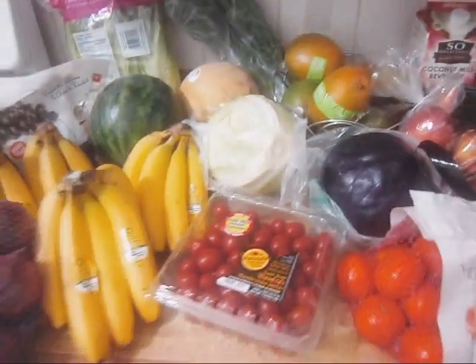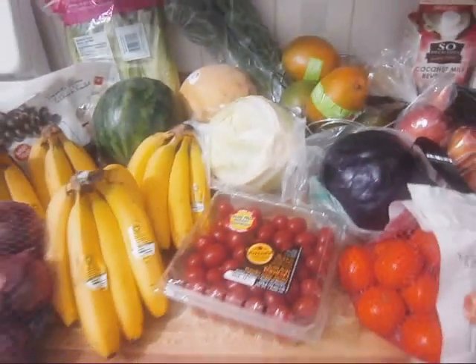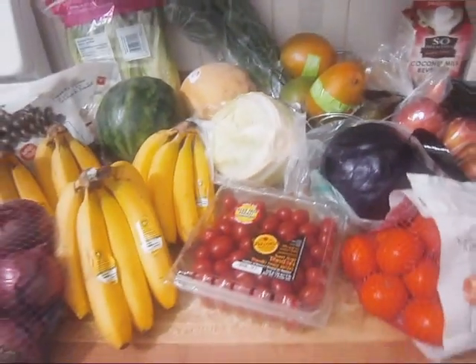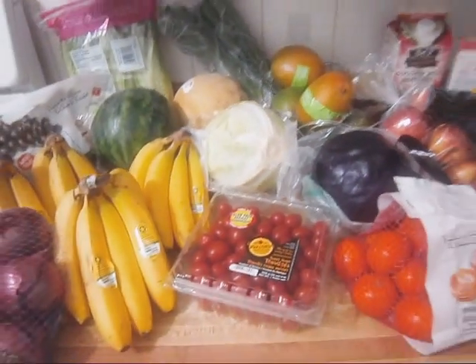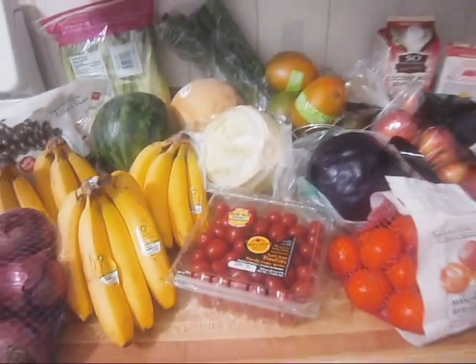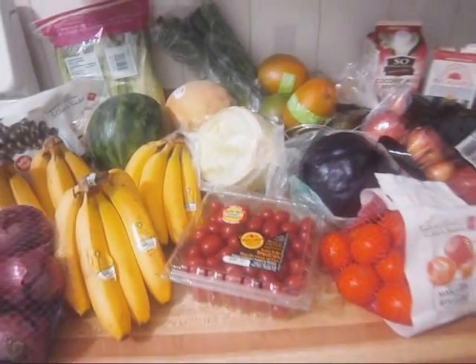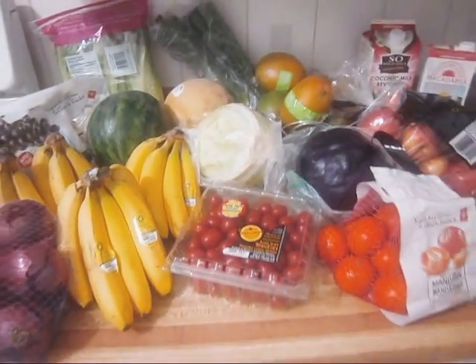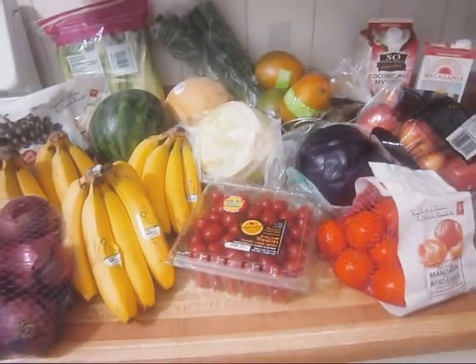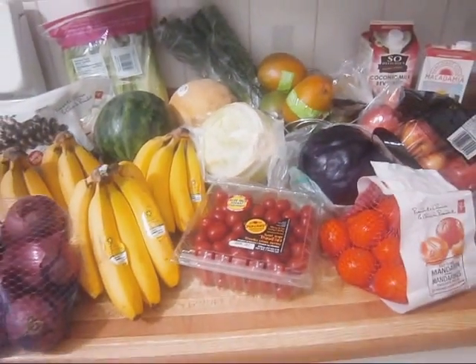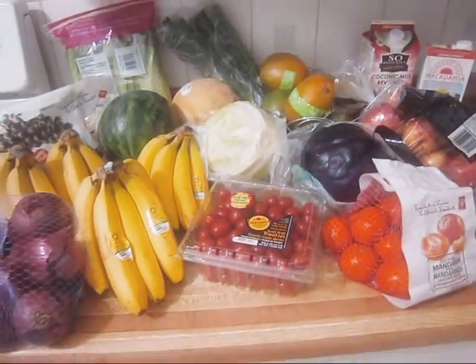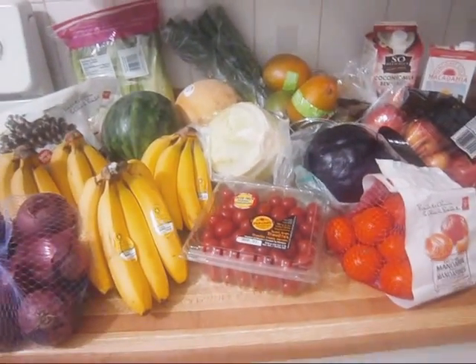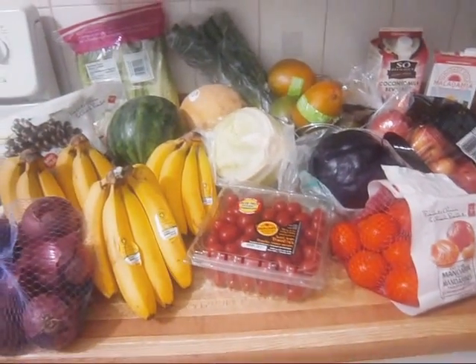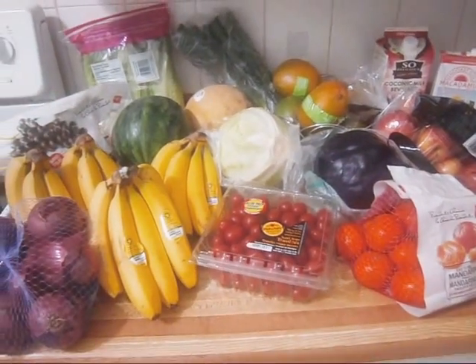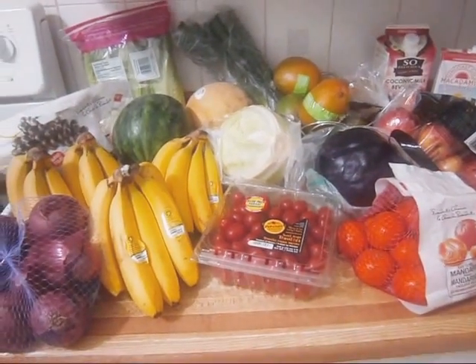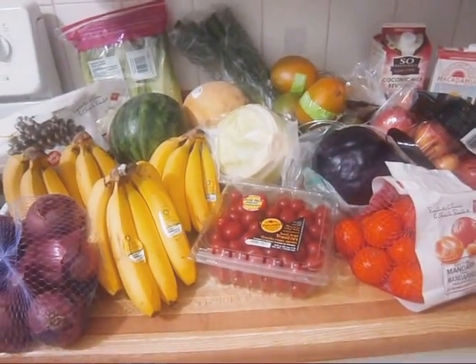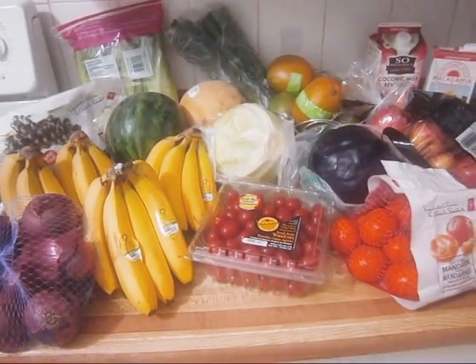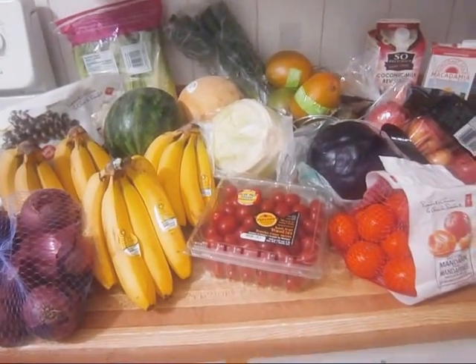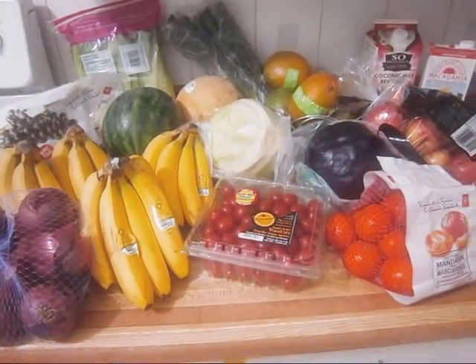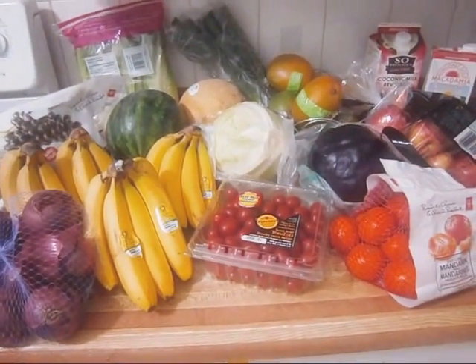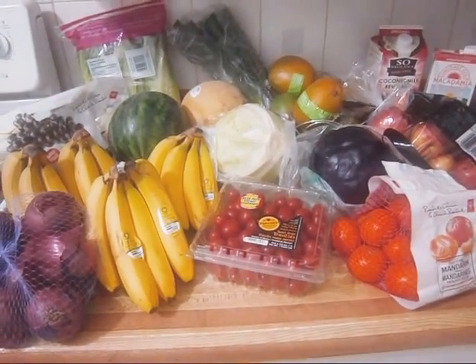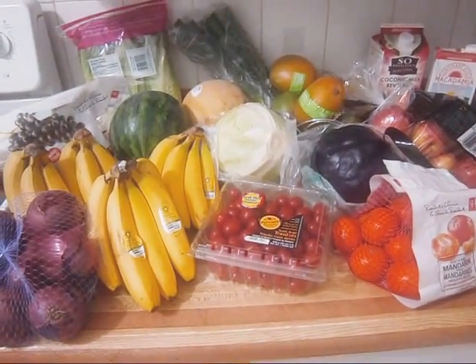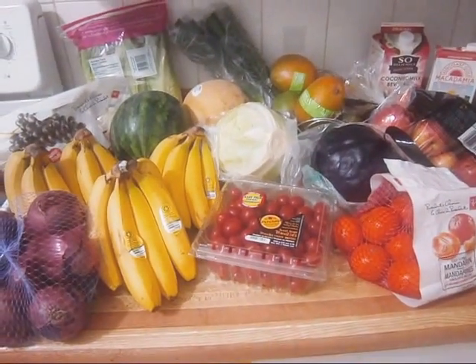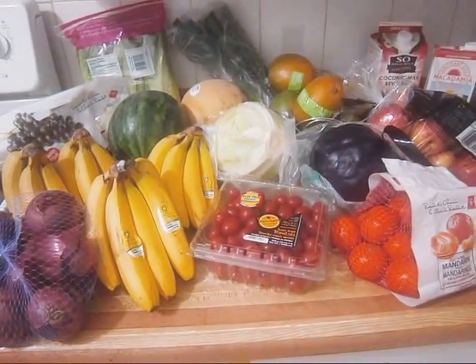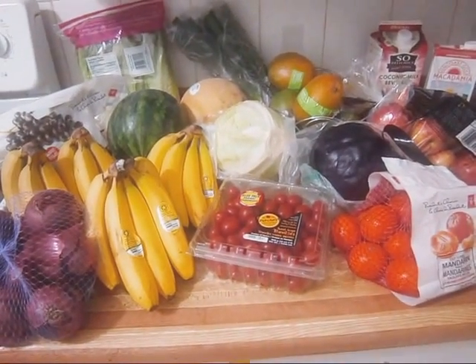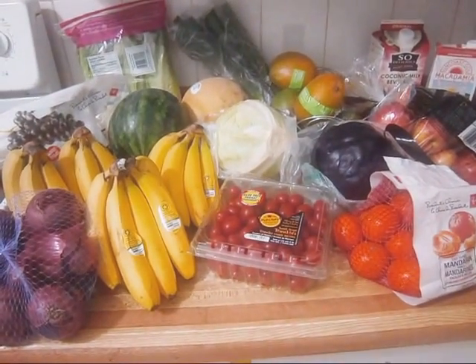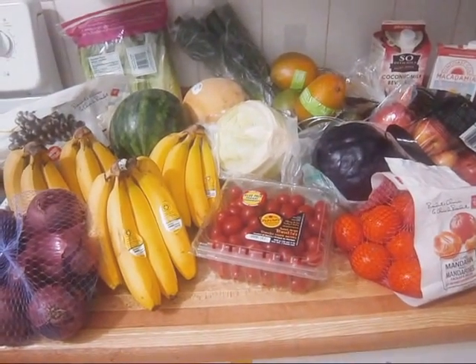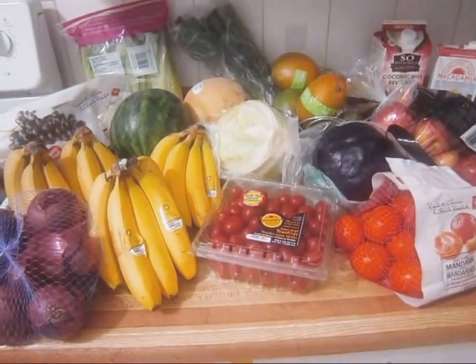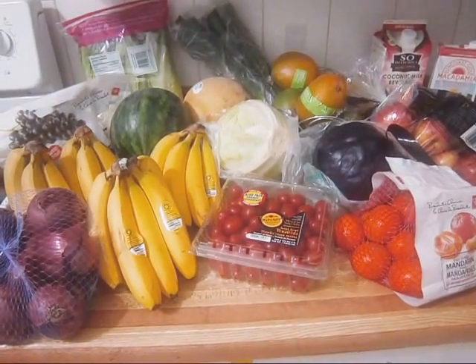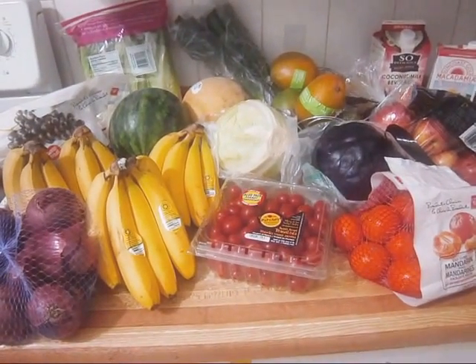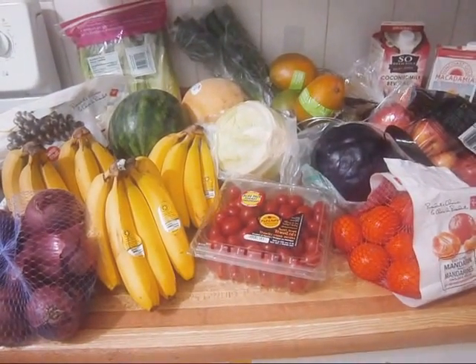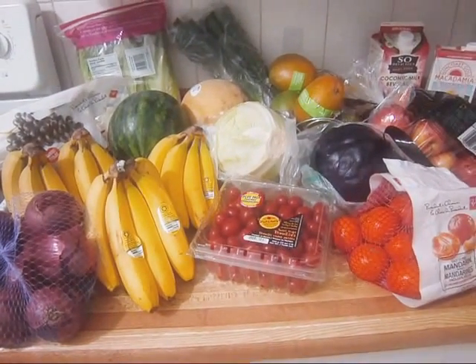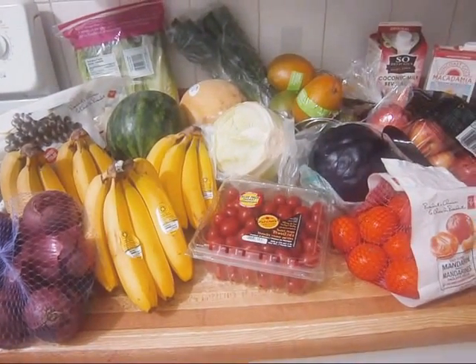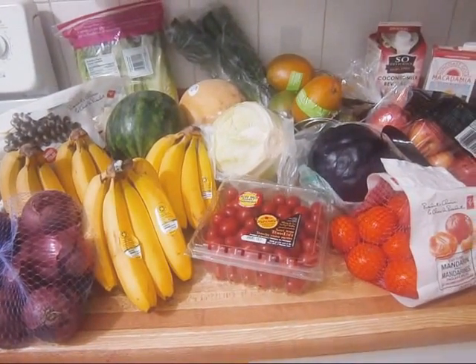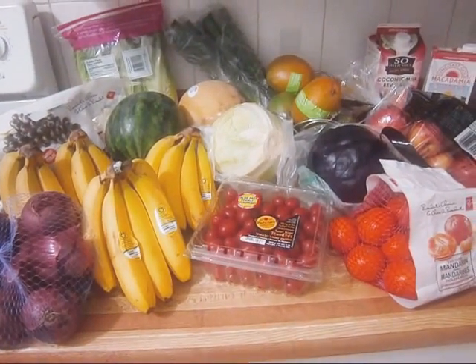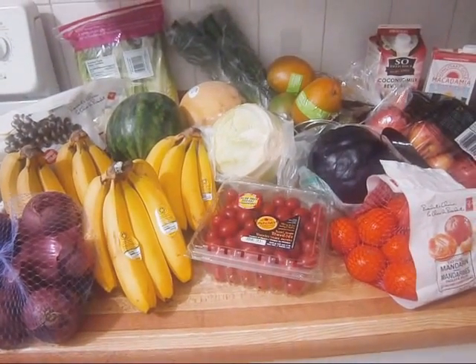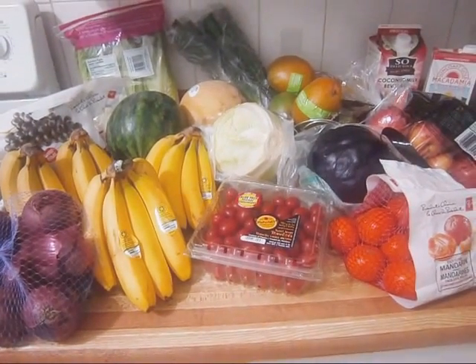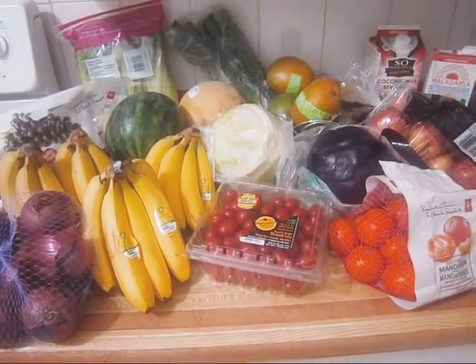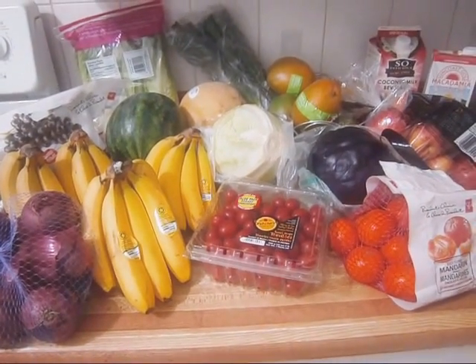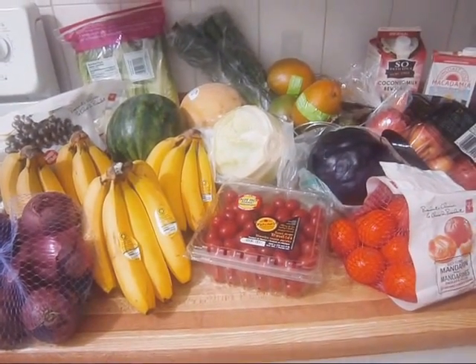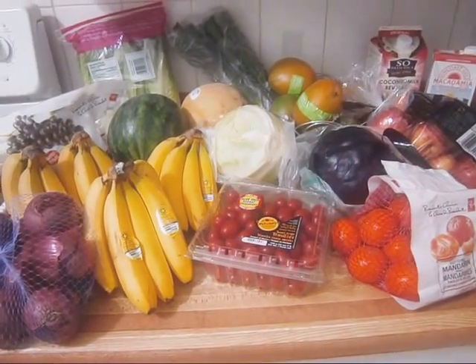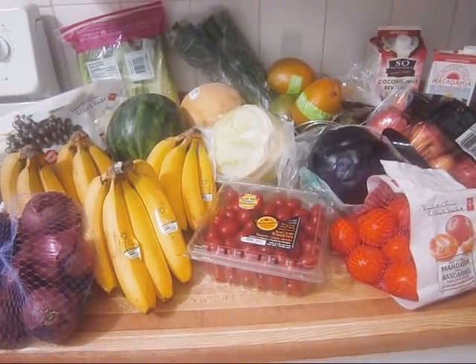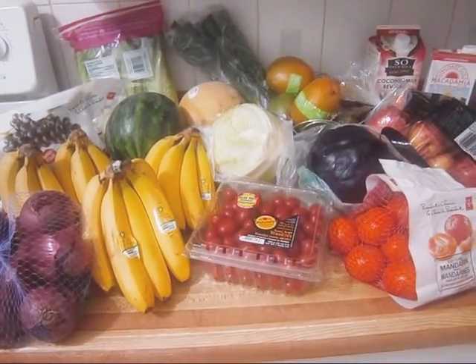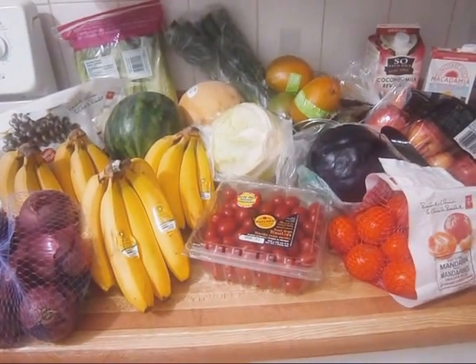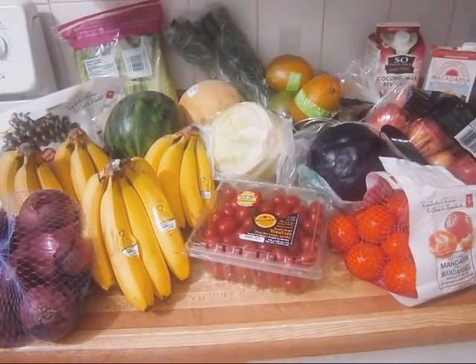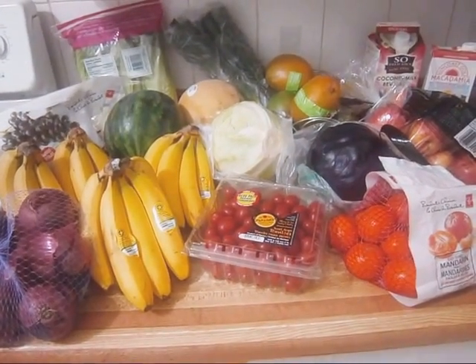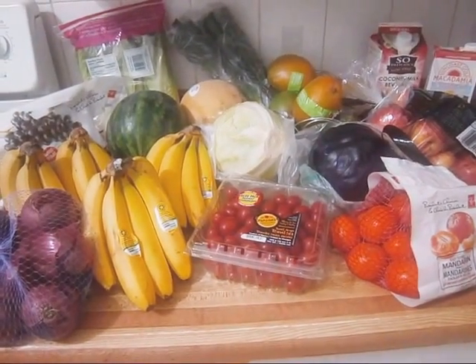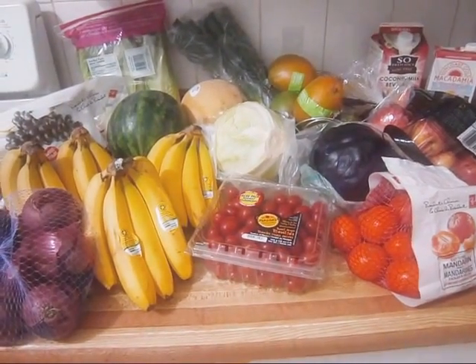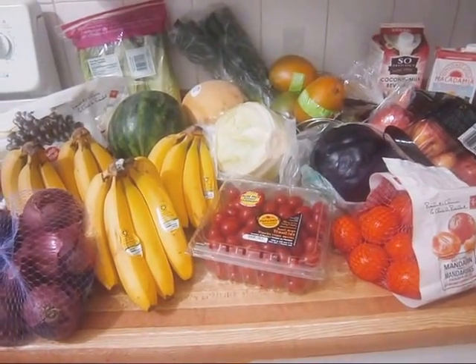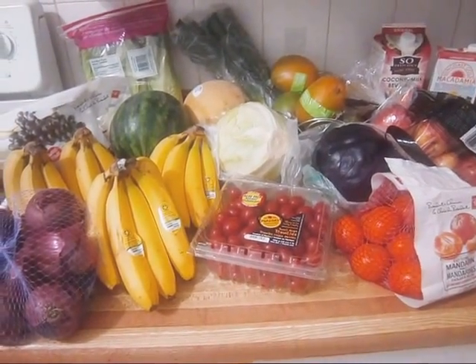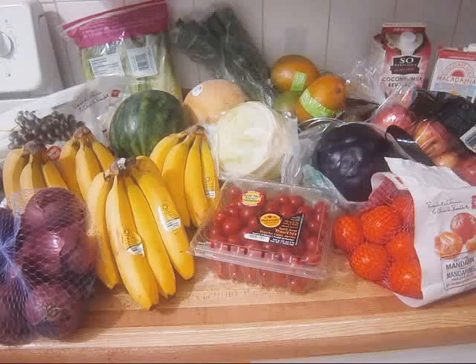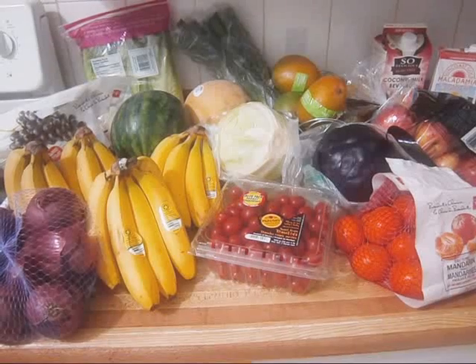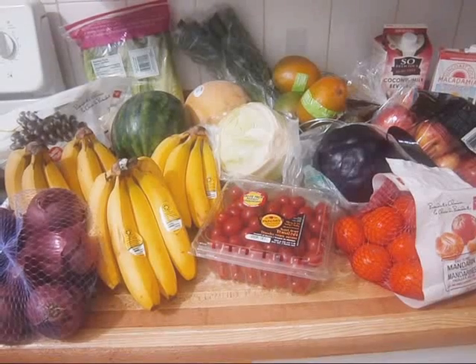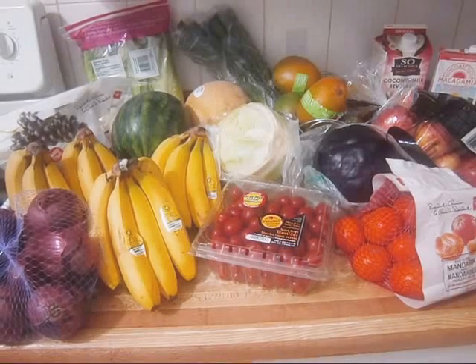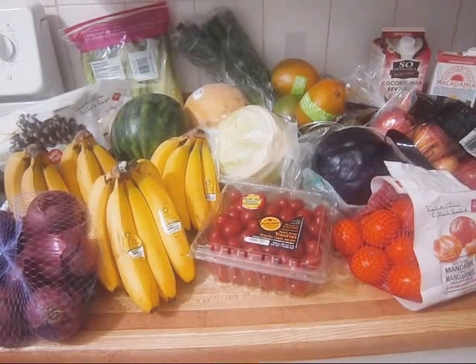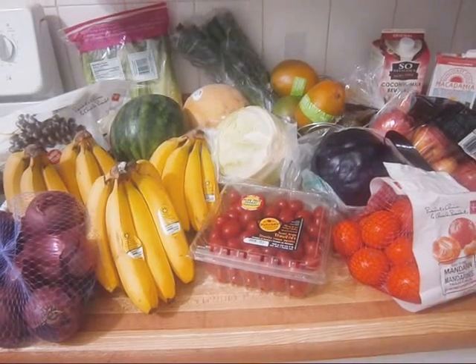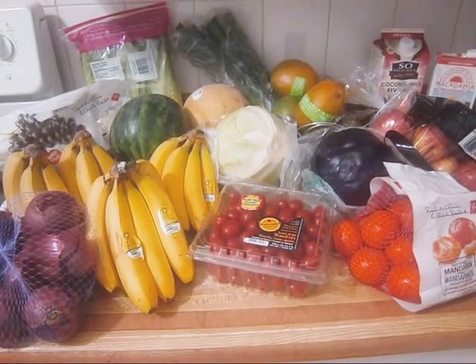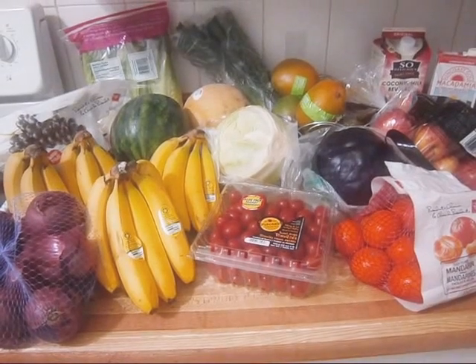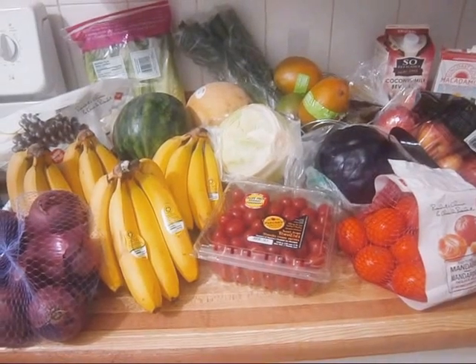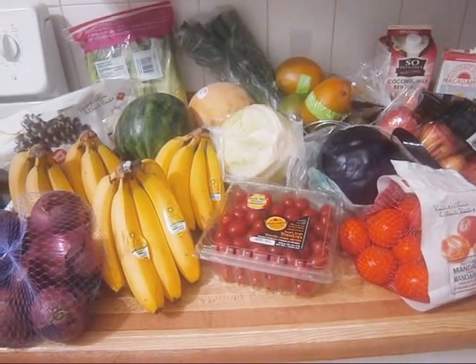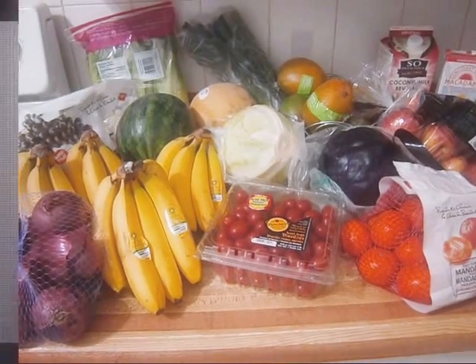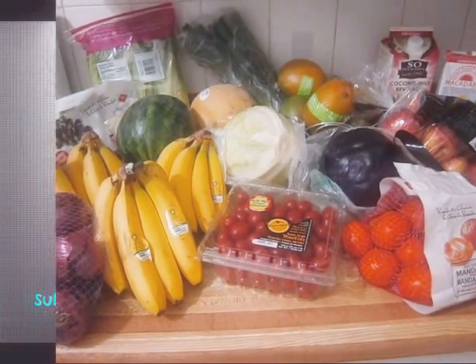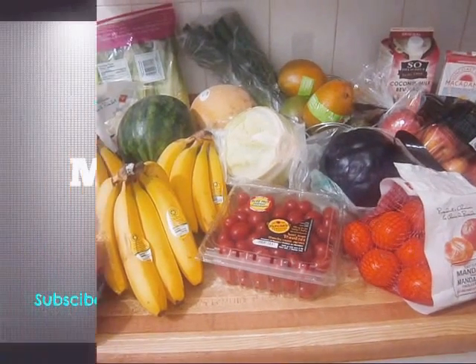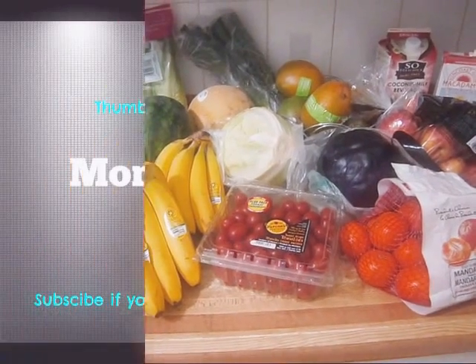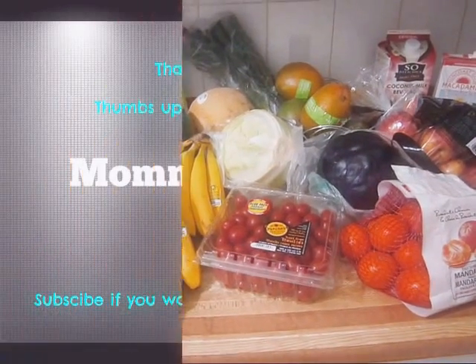But yeah, this is the bulk of our produce haul. We still have to hit the market on the weekend, but this is most of it.